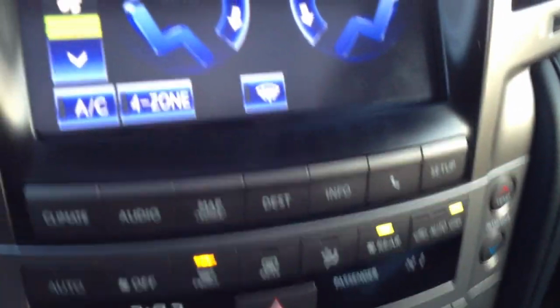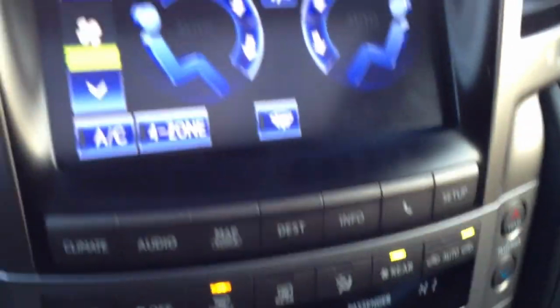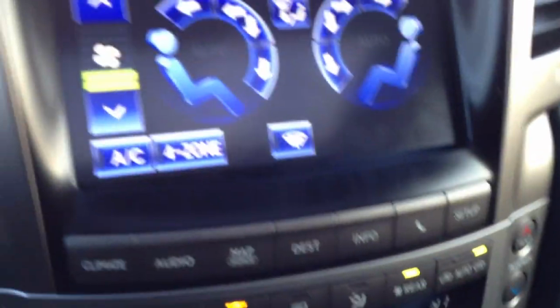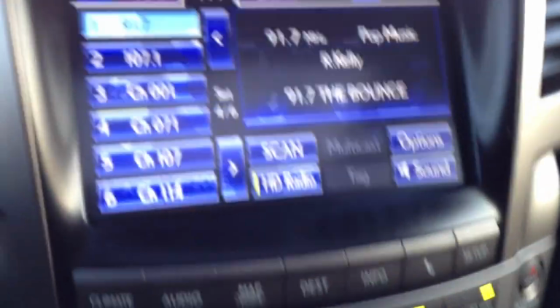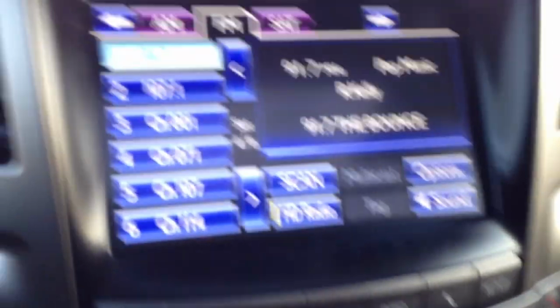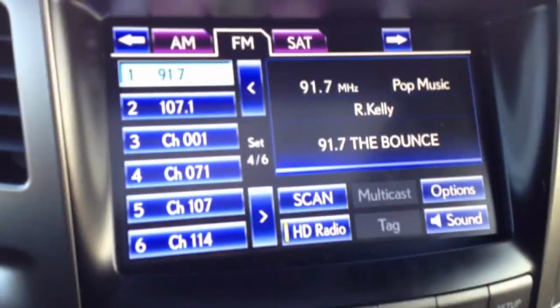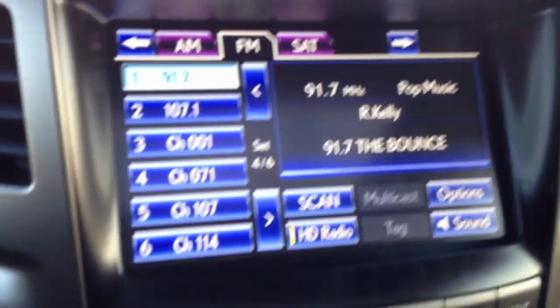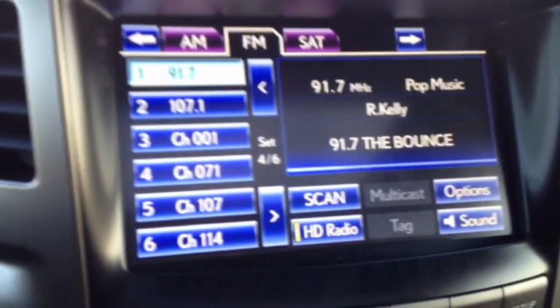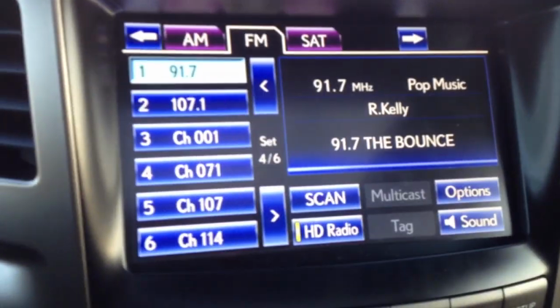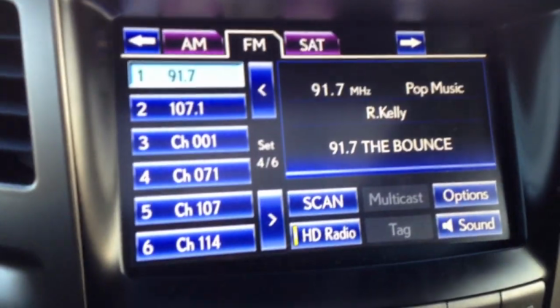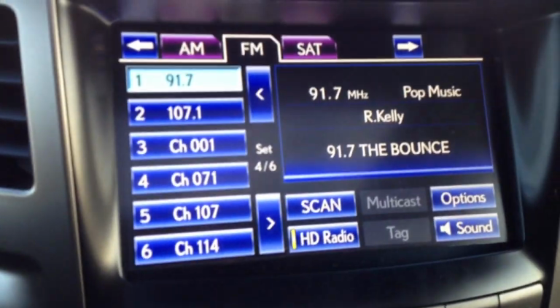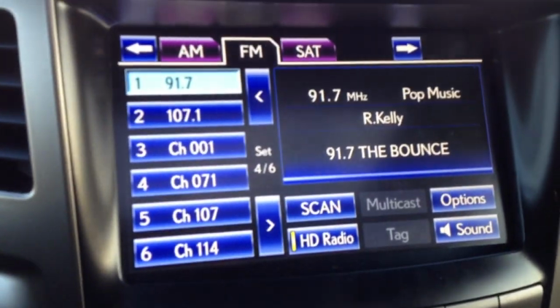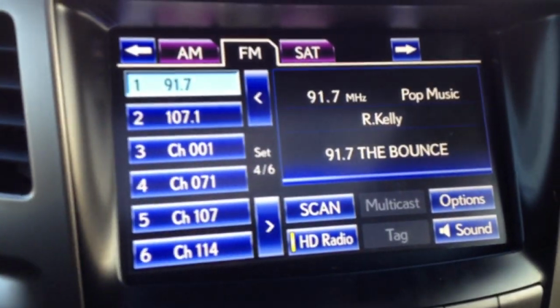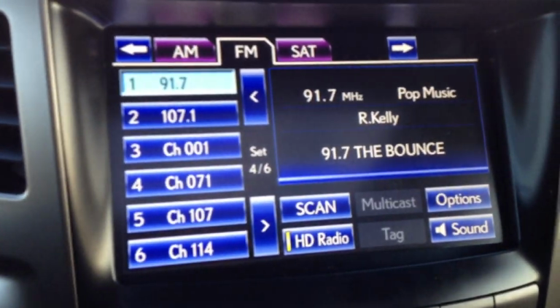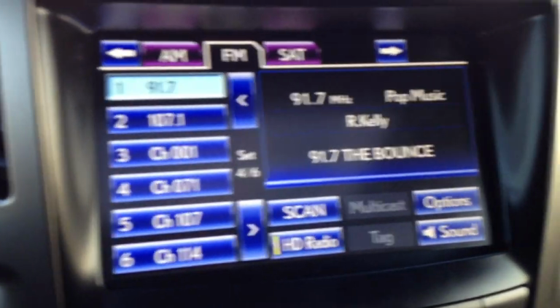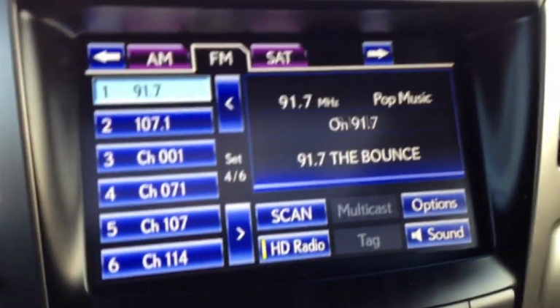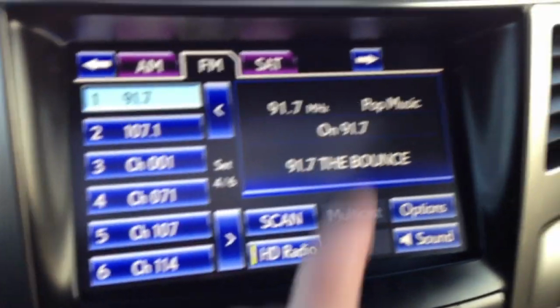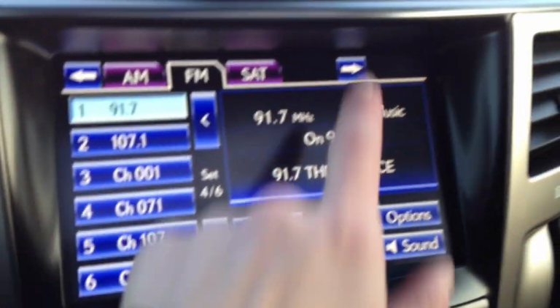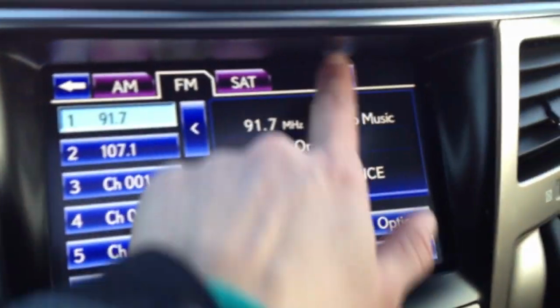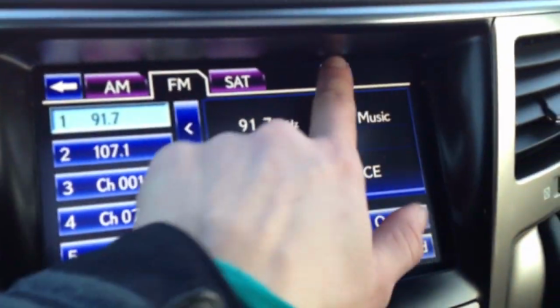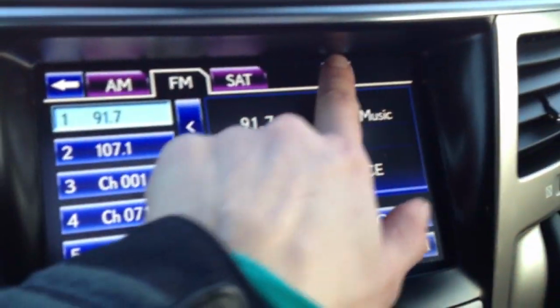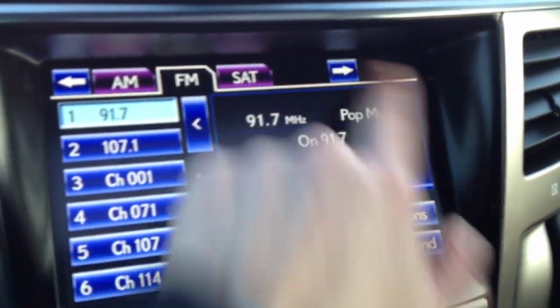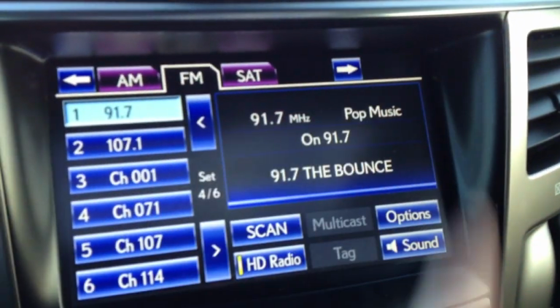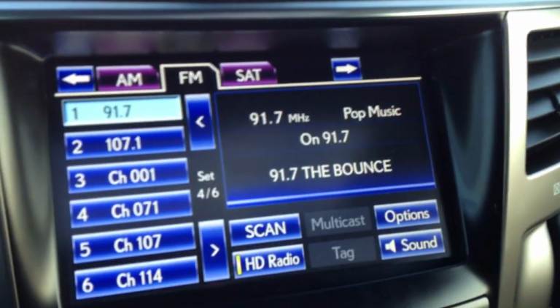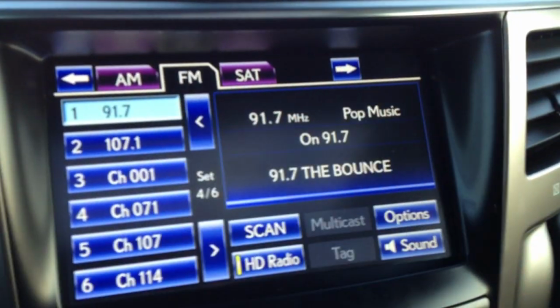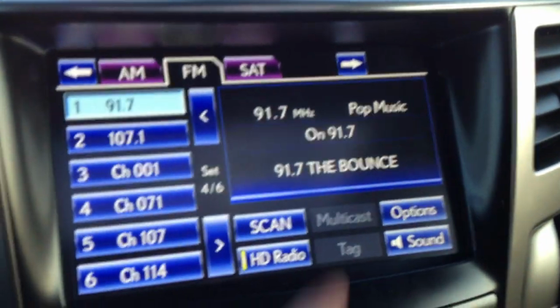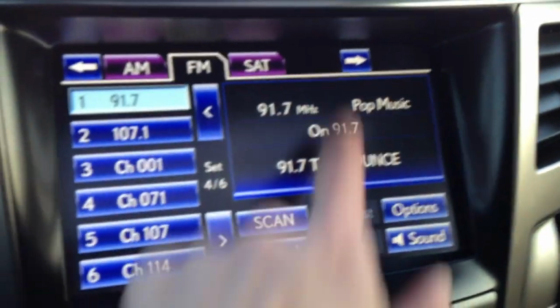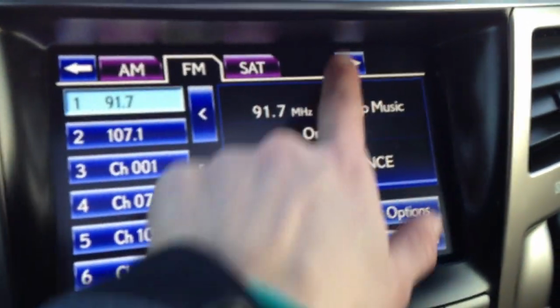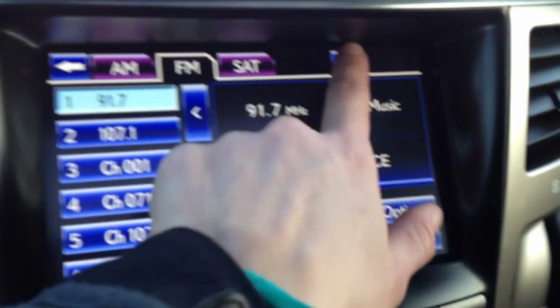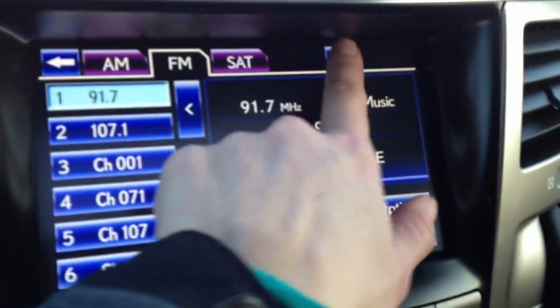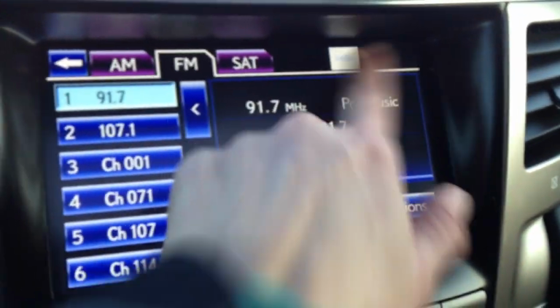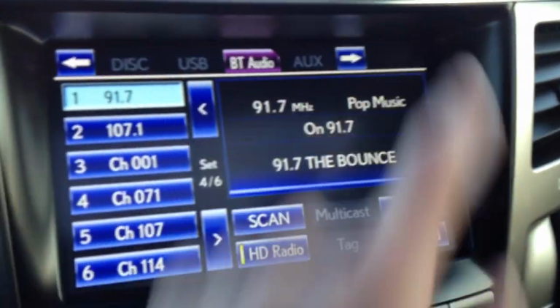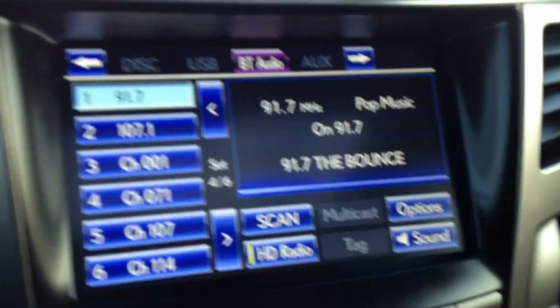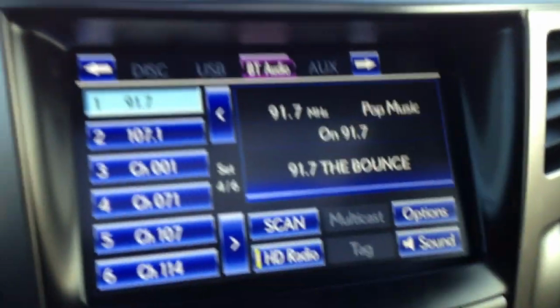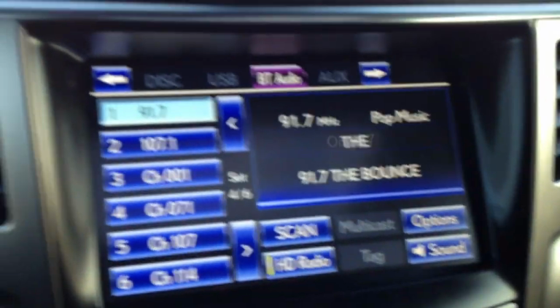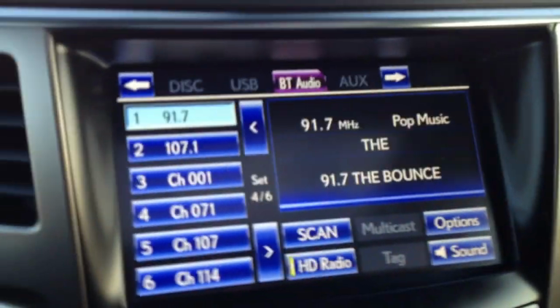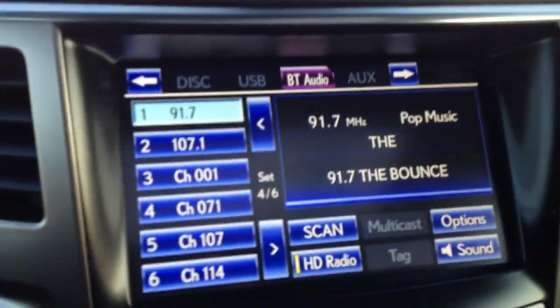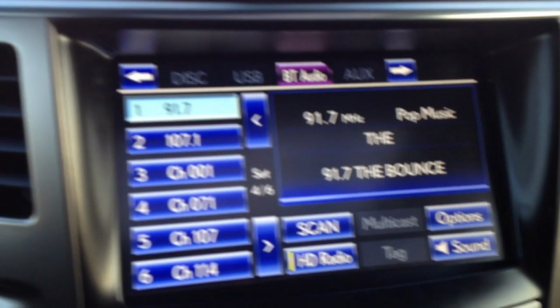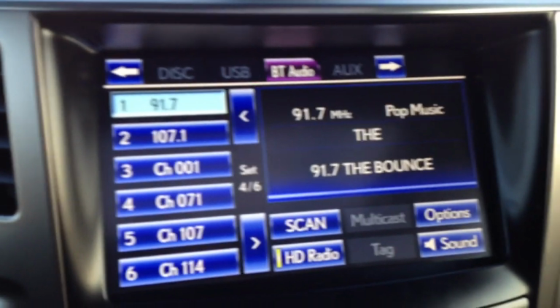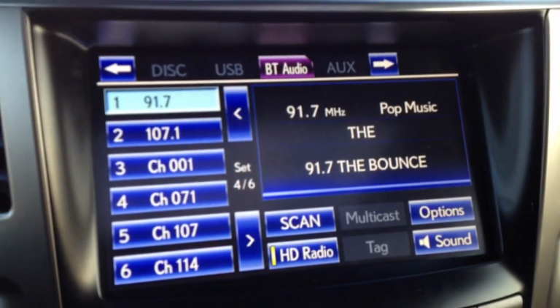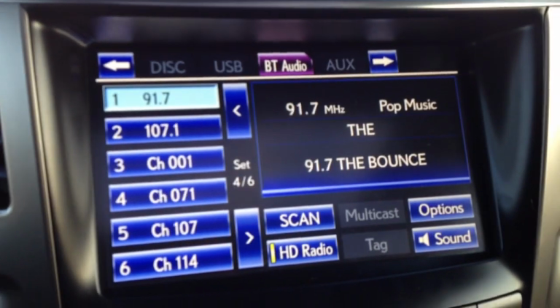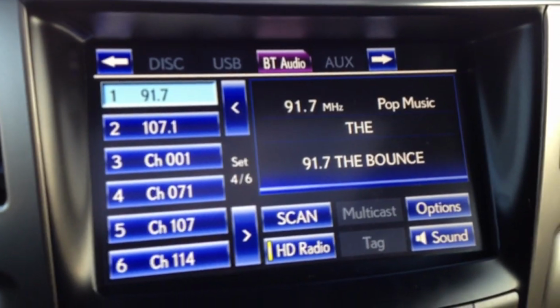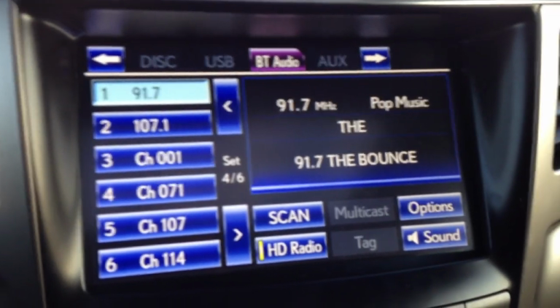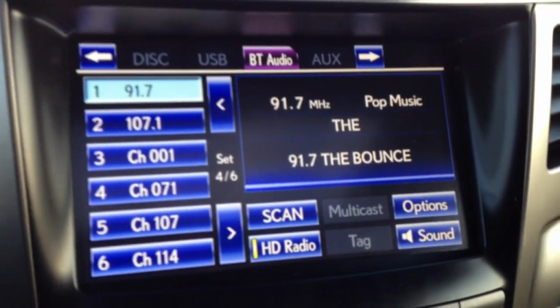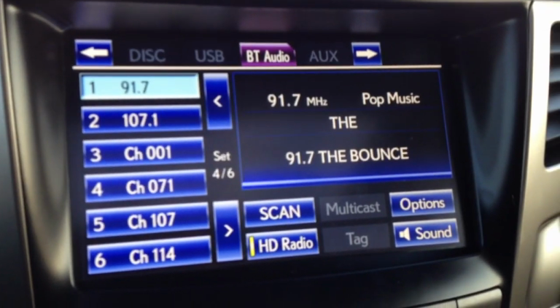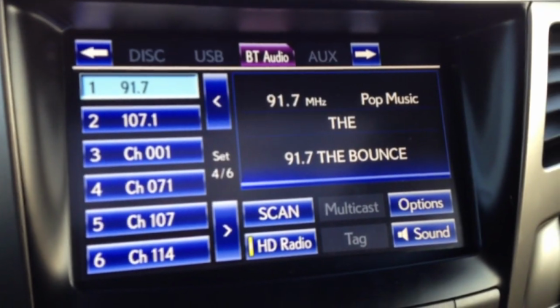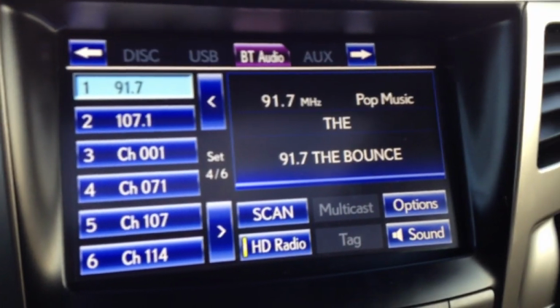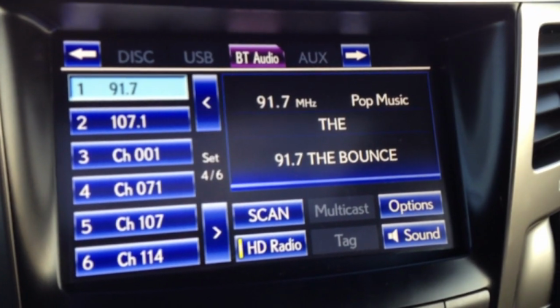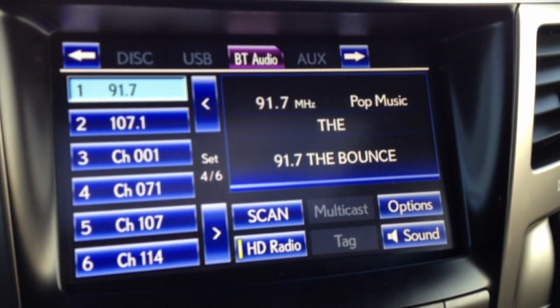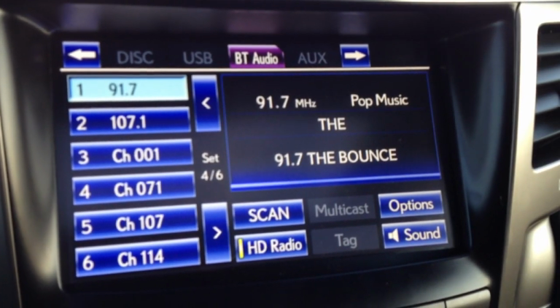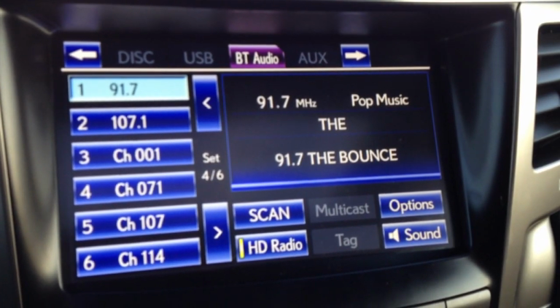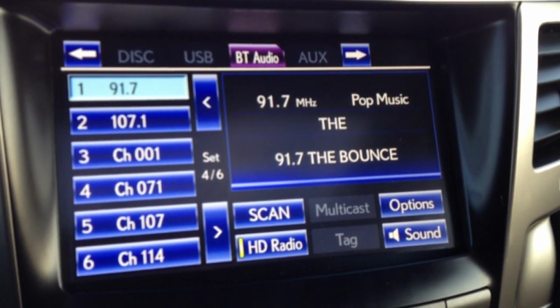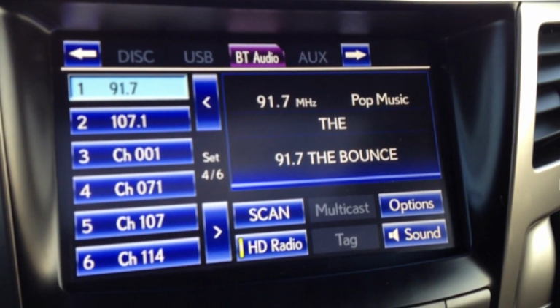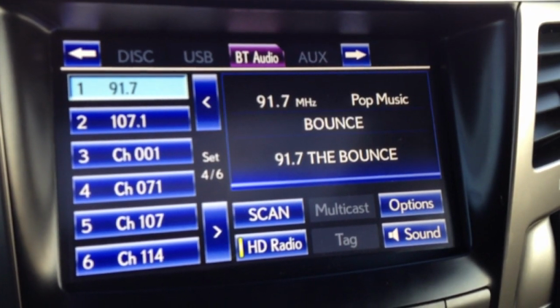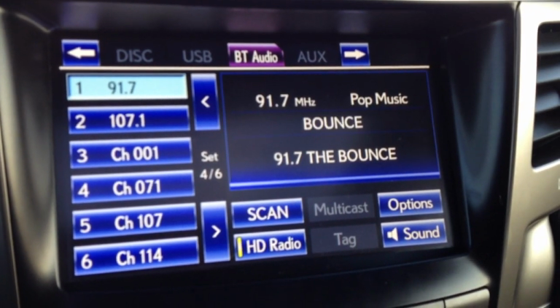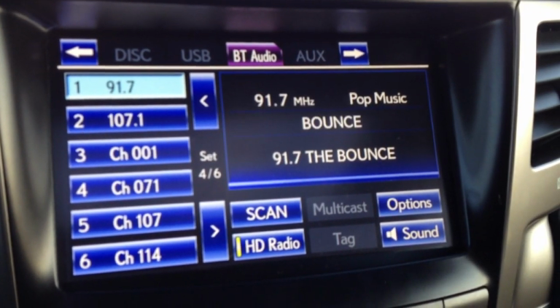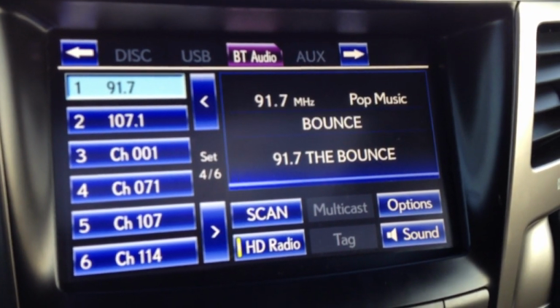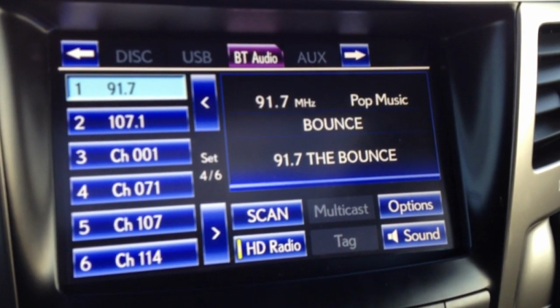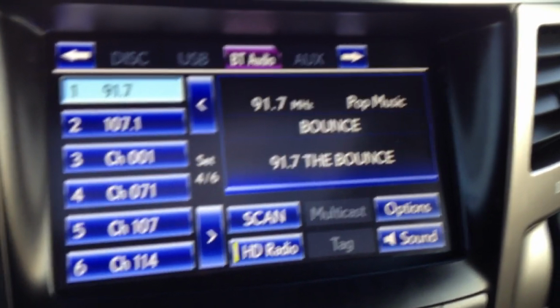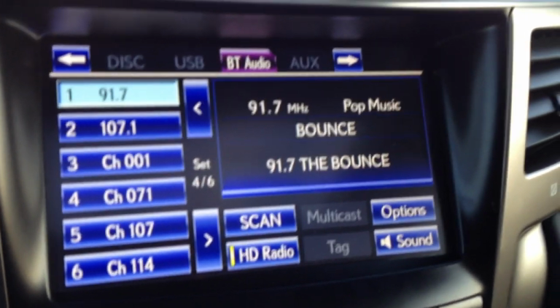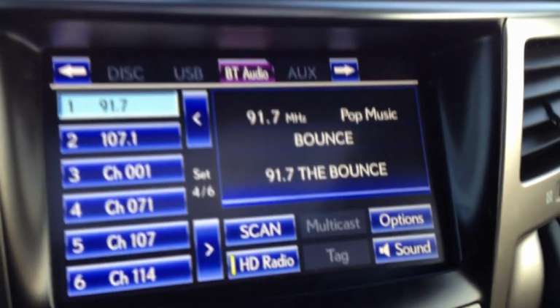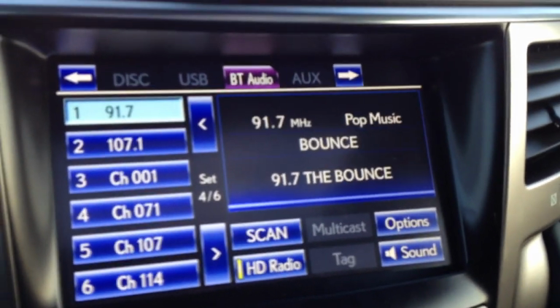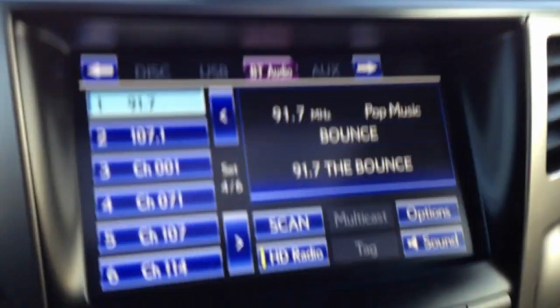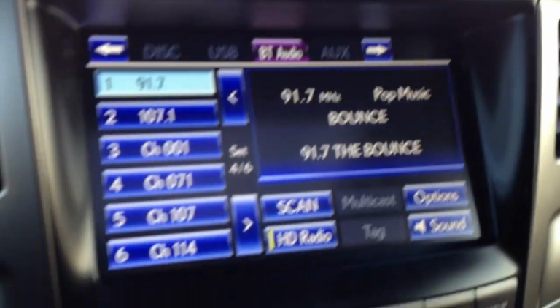For audio you have AM, FM, satellite, HD radio, DVD, USB auxiliary, and a portable audio player.